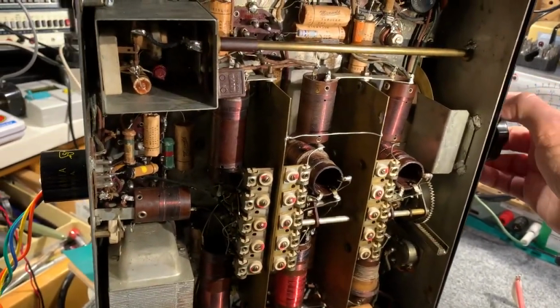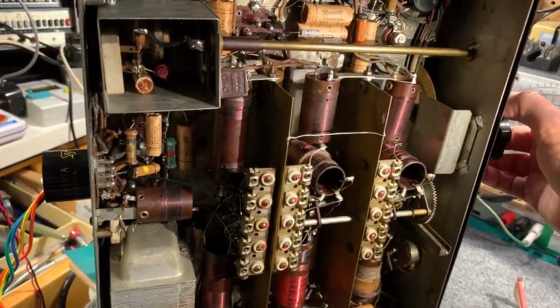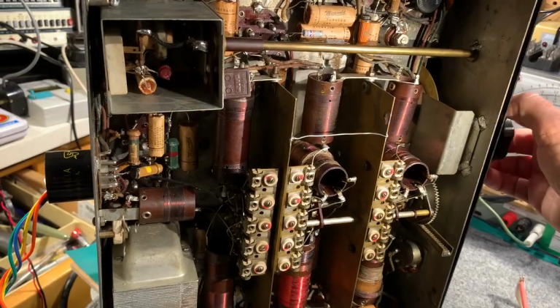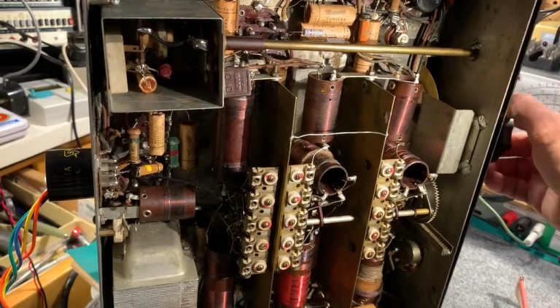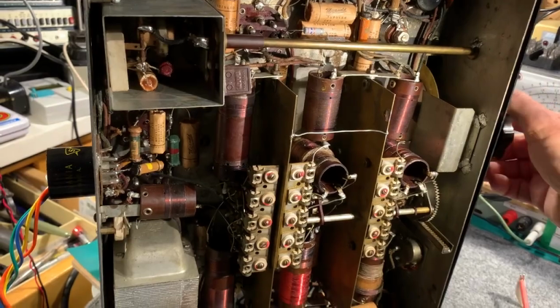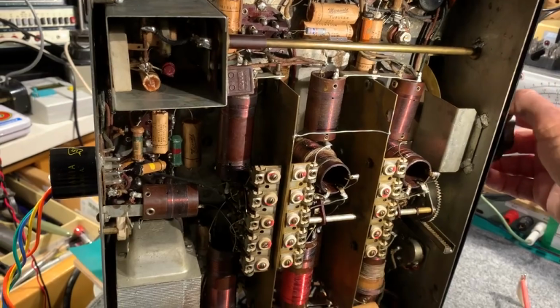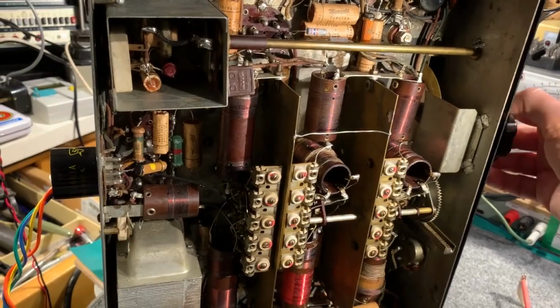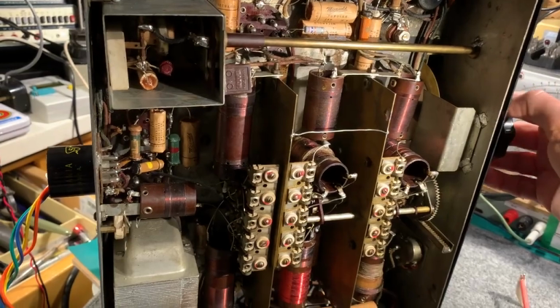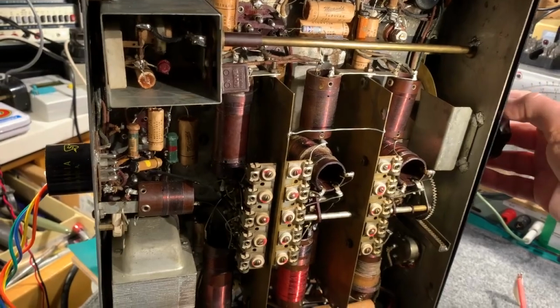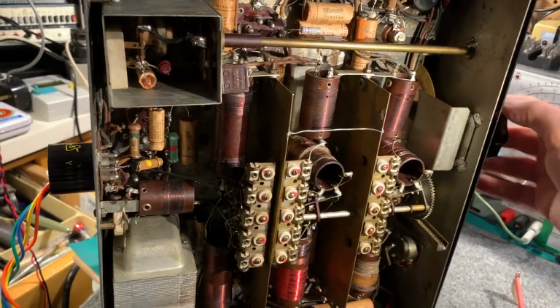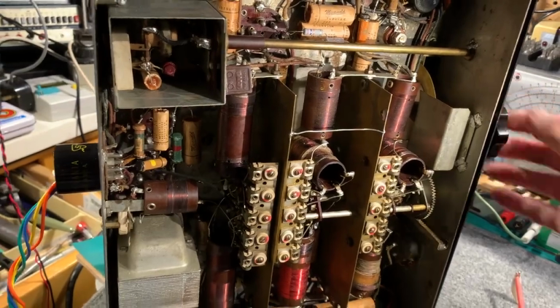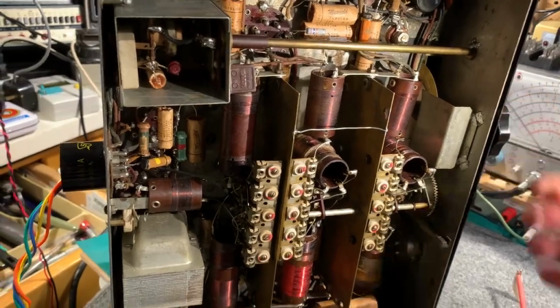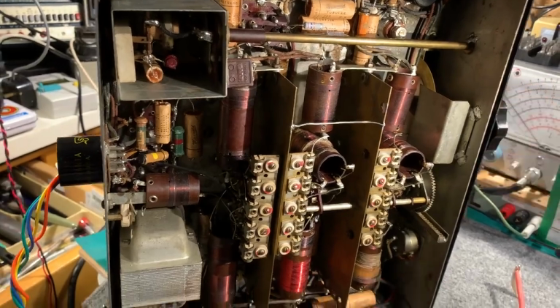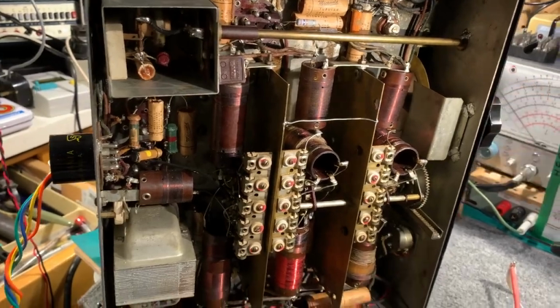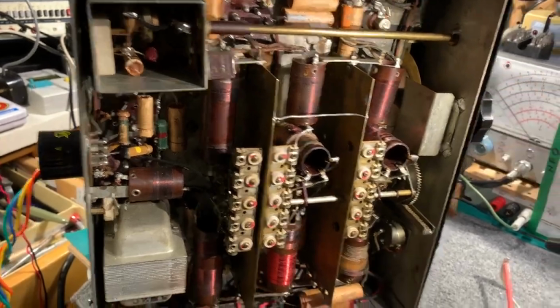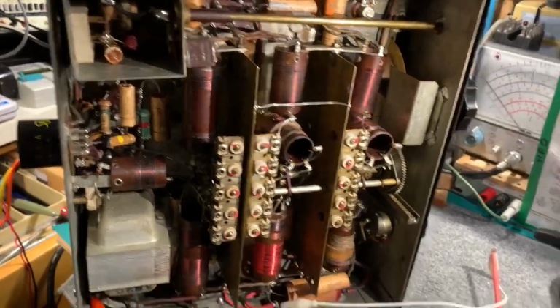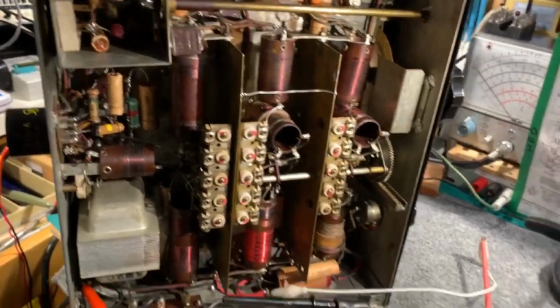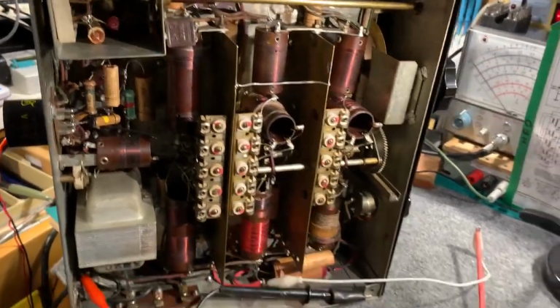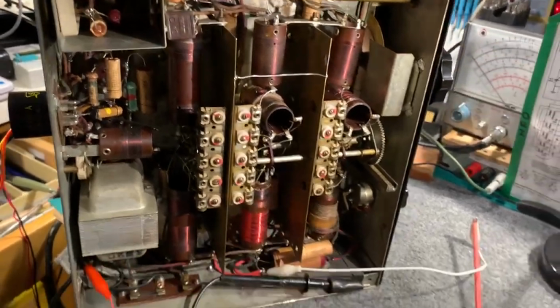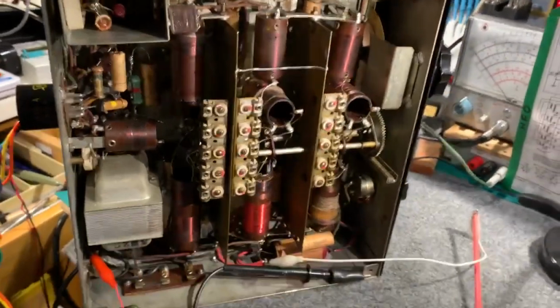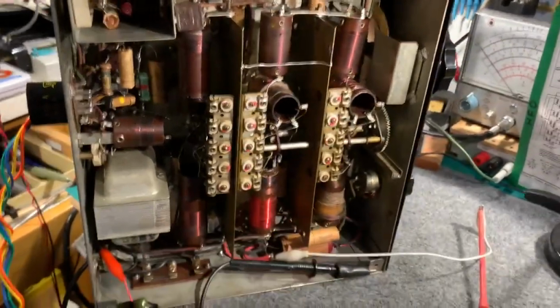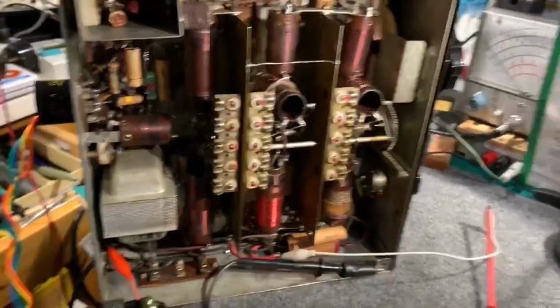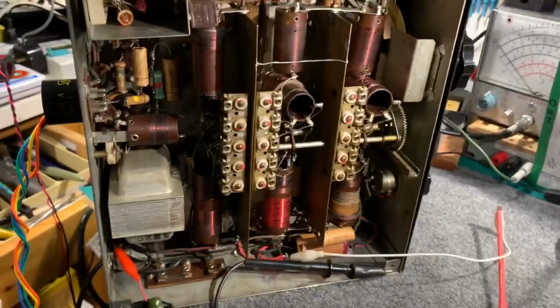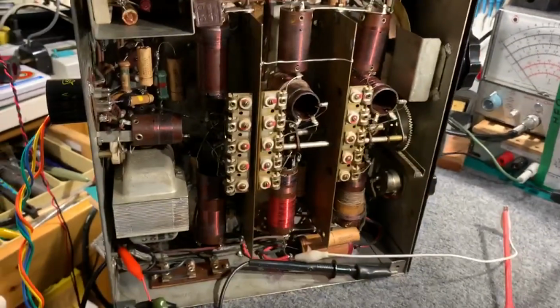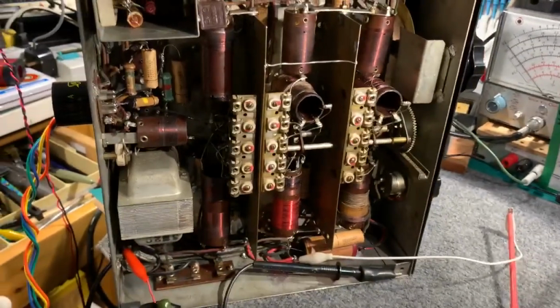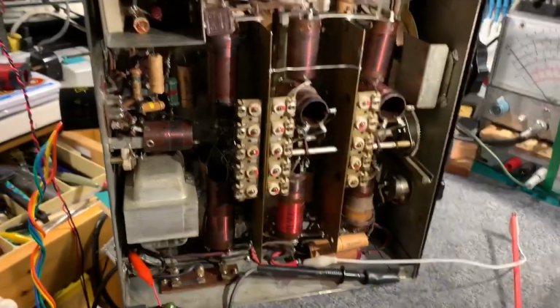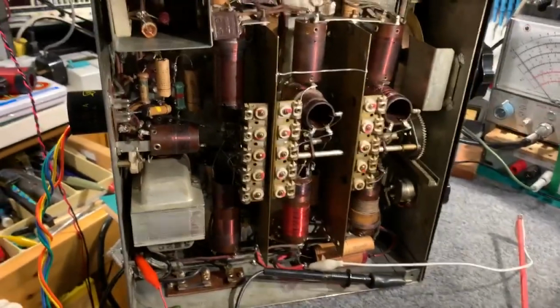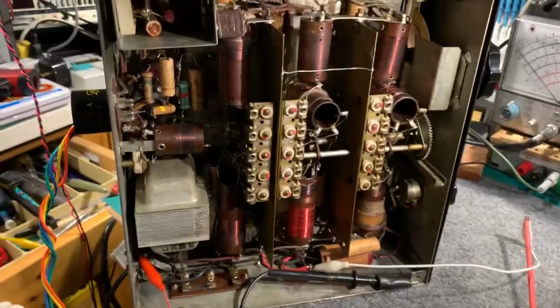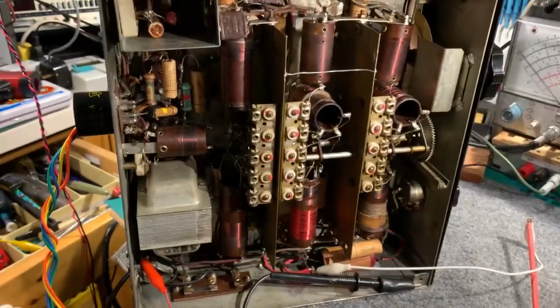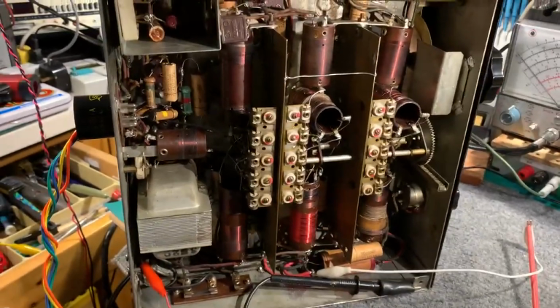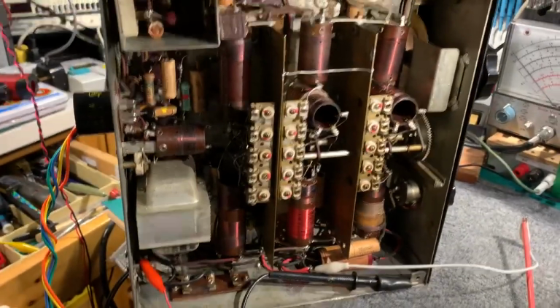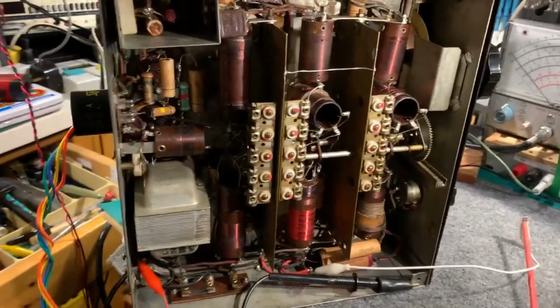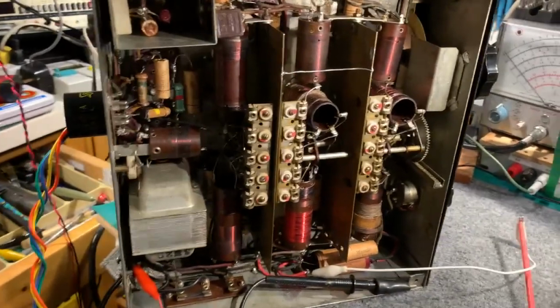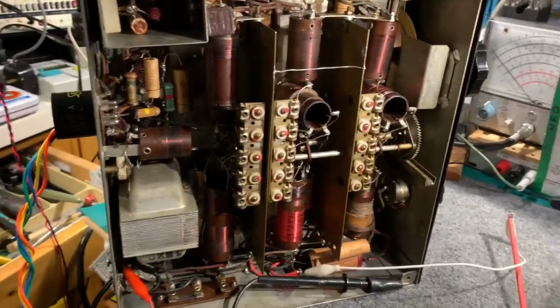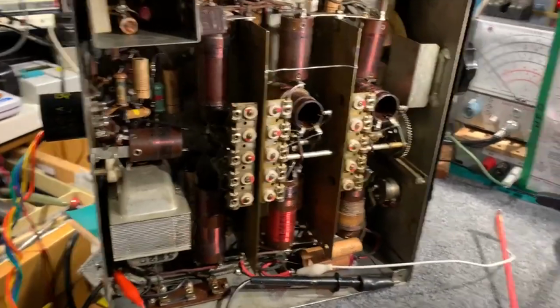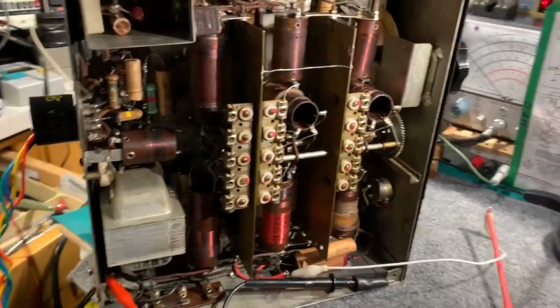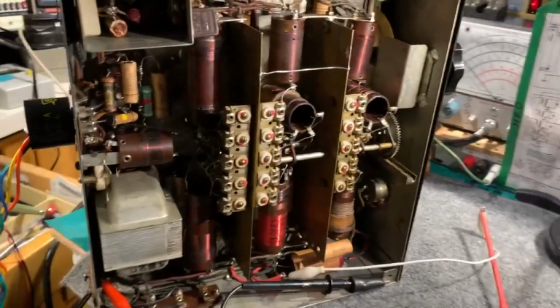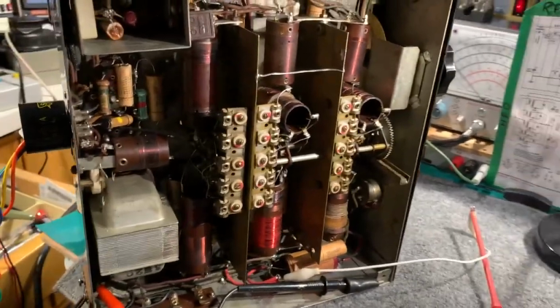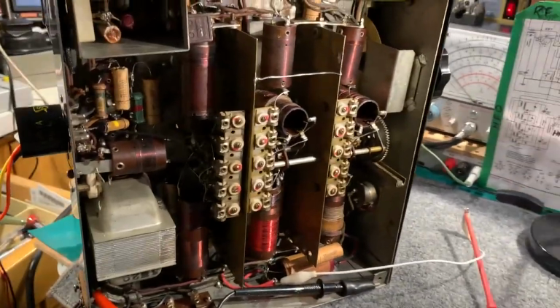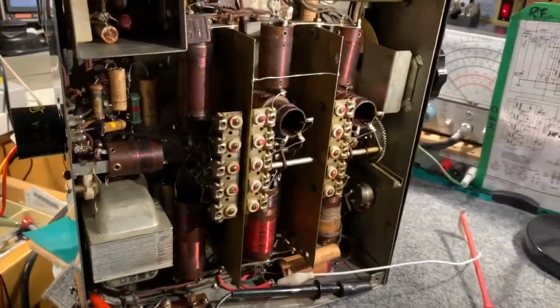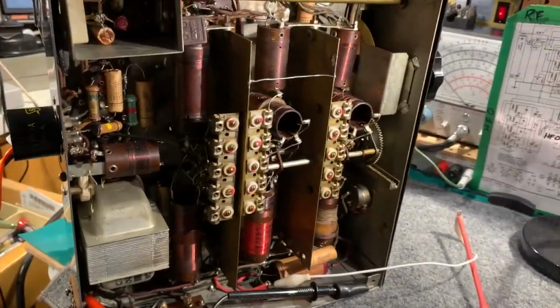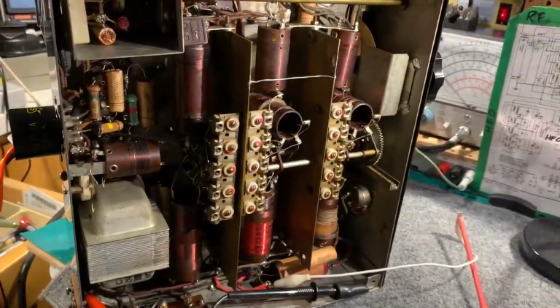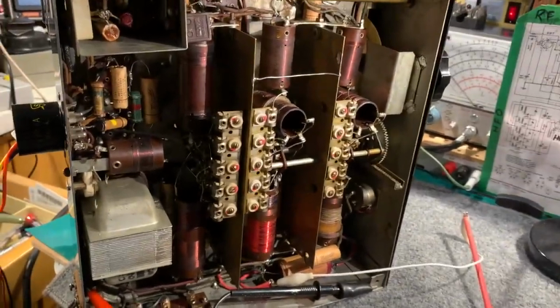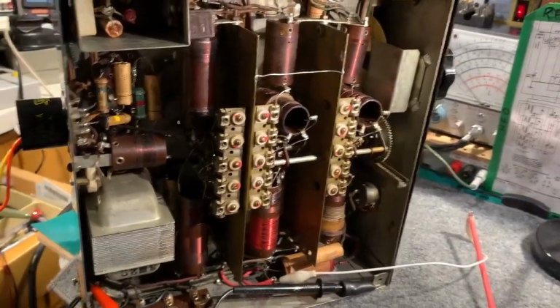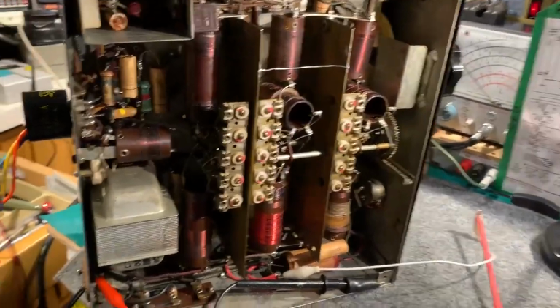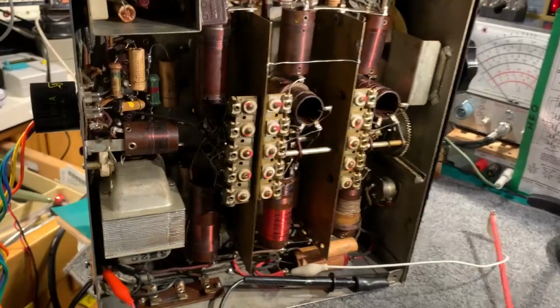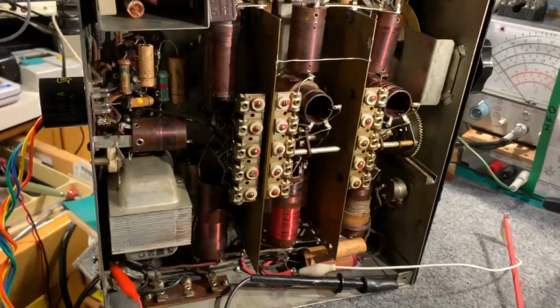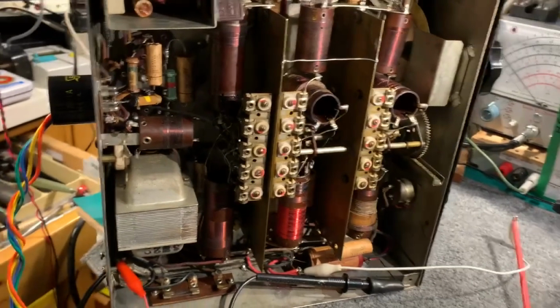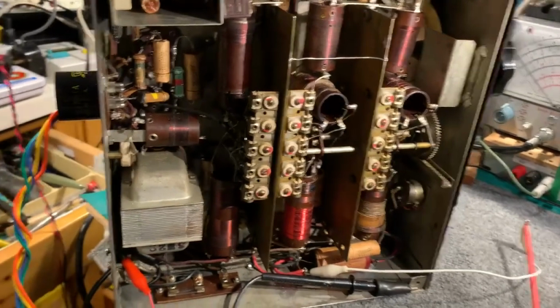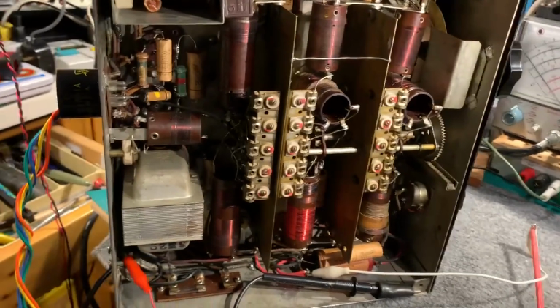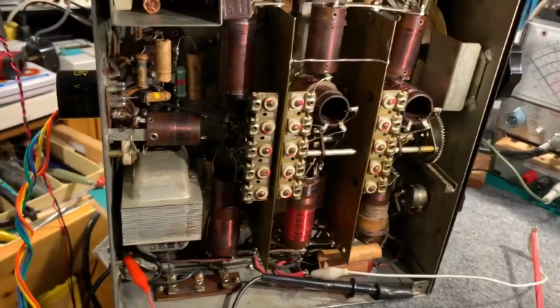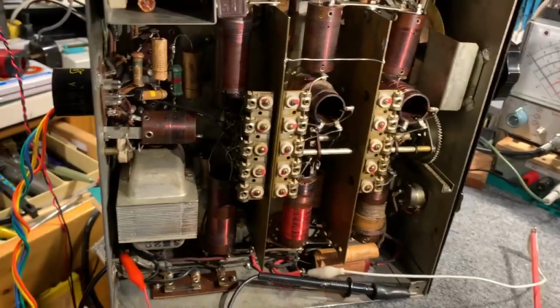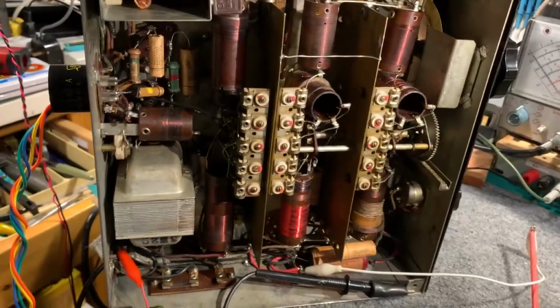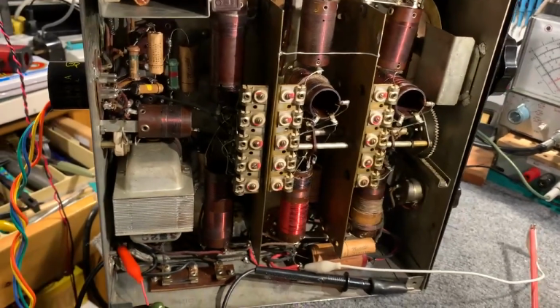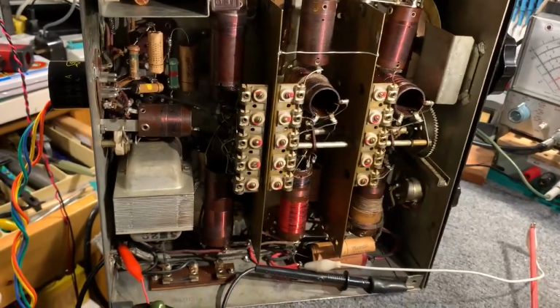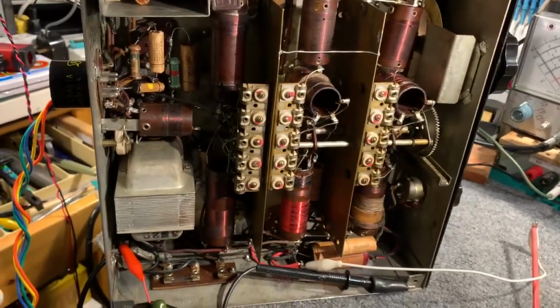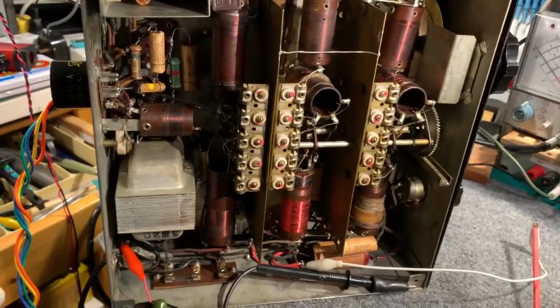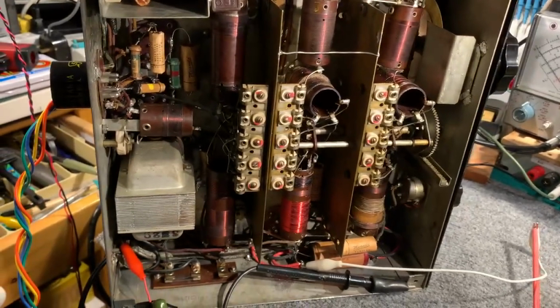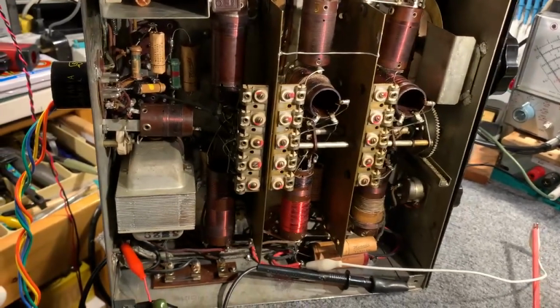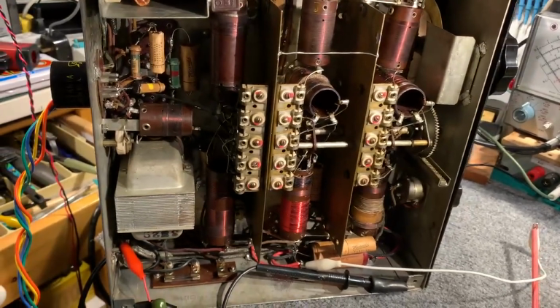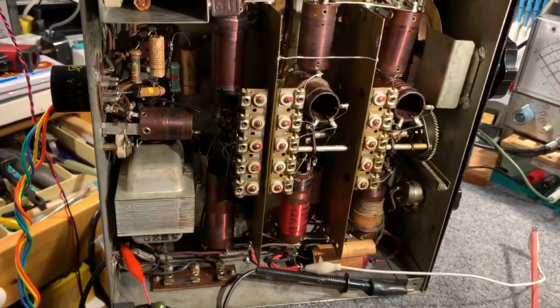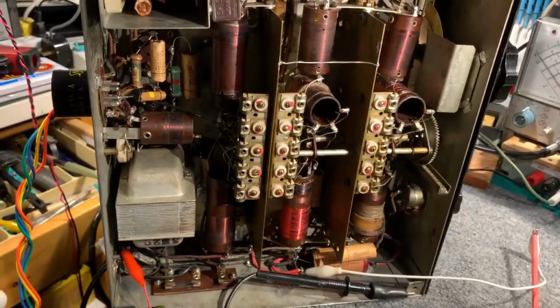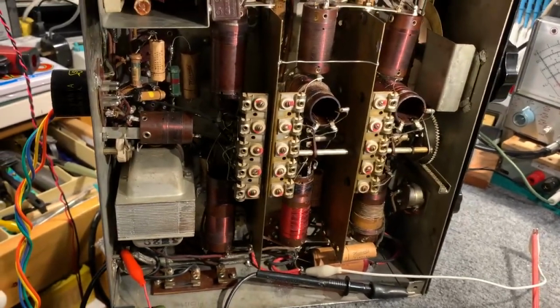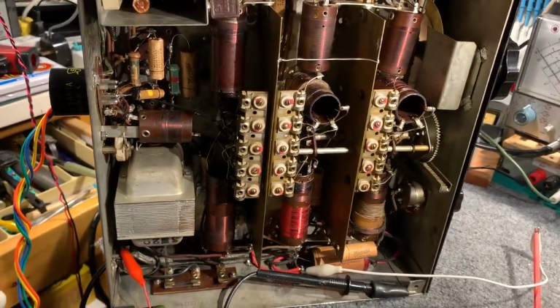But it's certainly not sensitive enough to receive any signals, so the next job is to find out what the problem is with the RF stages.